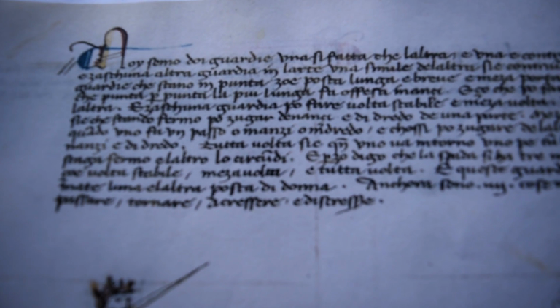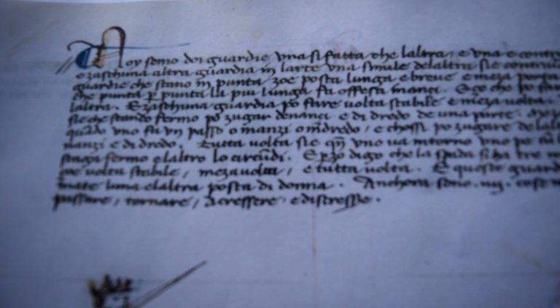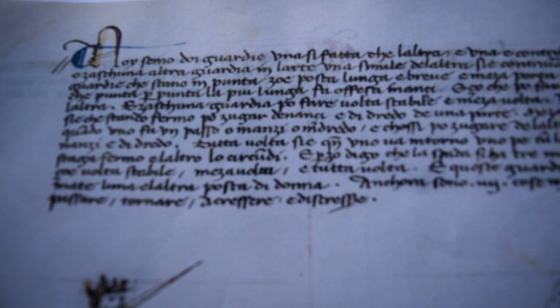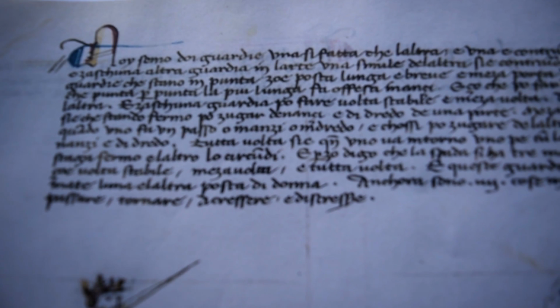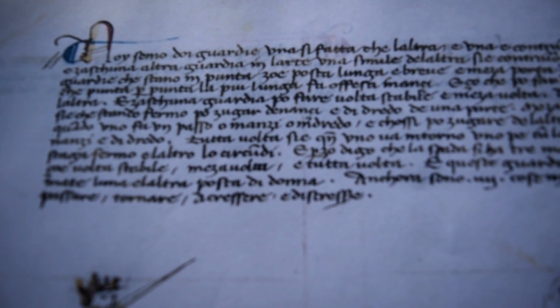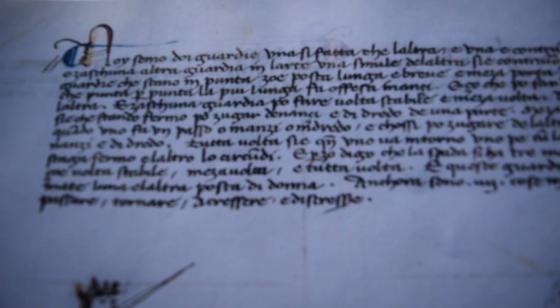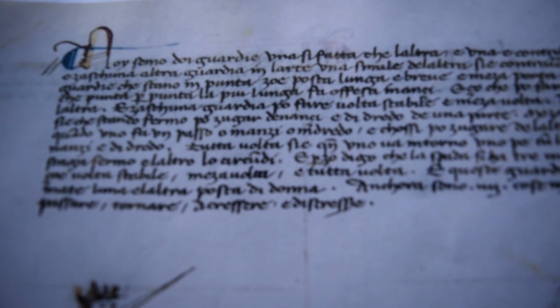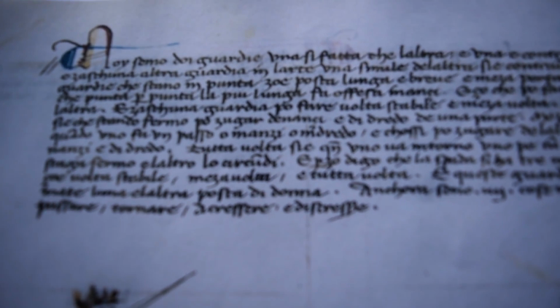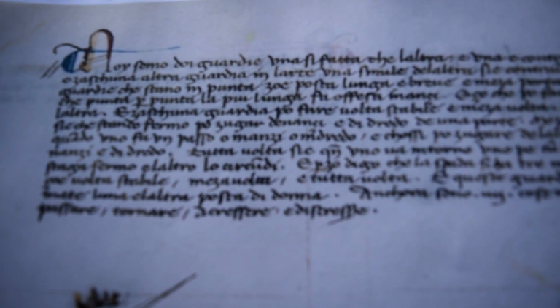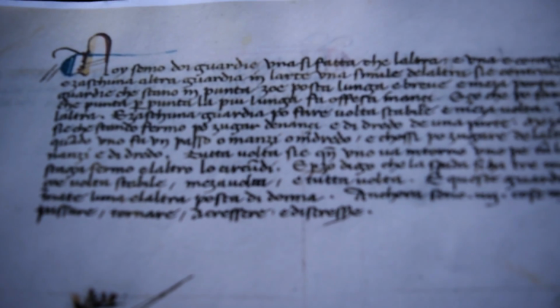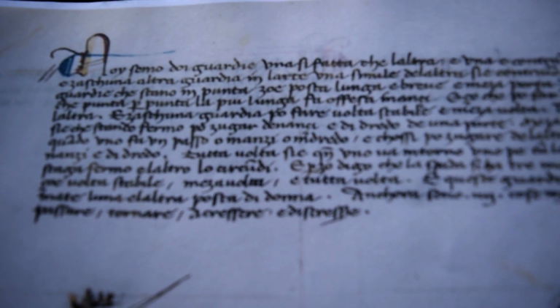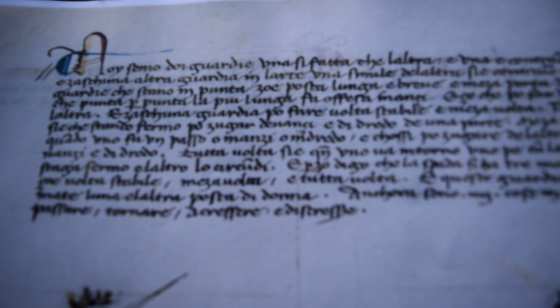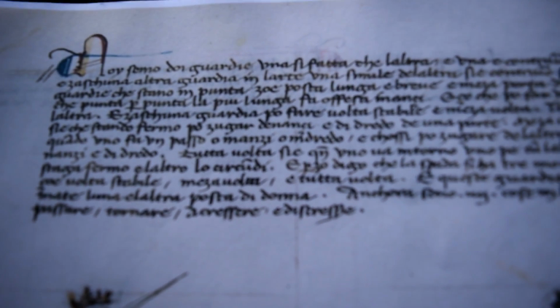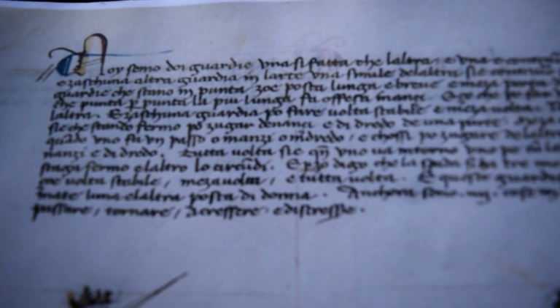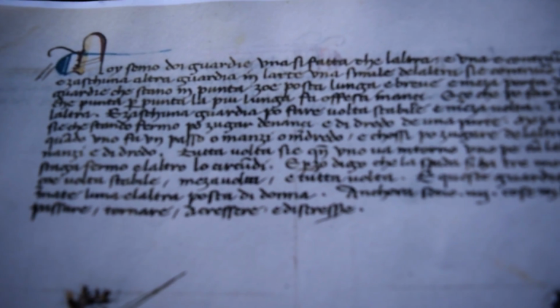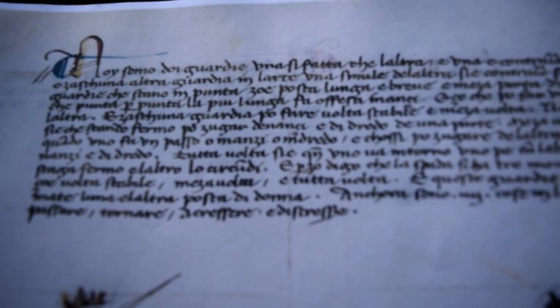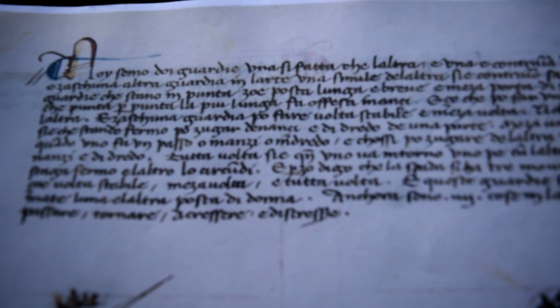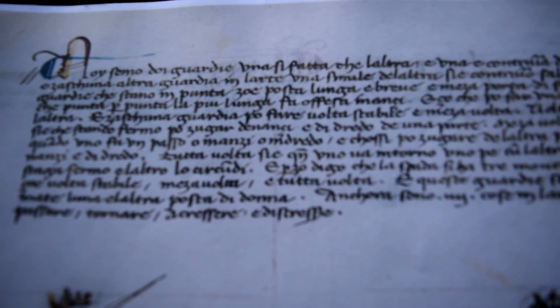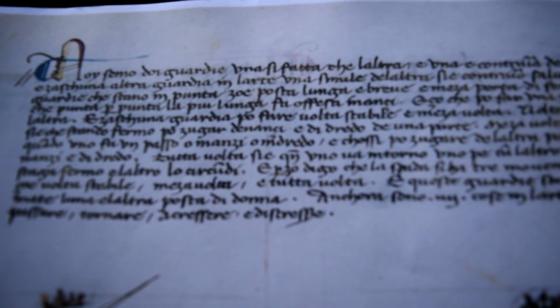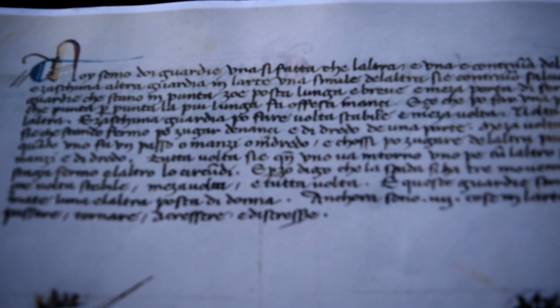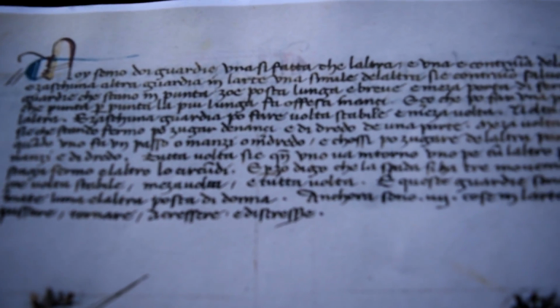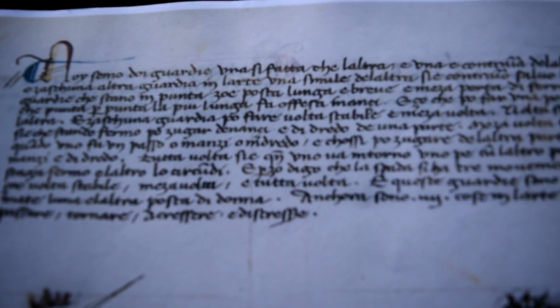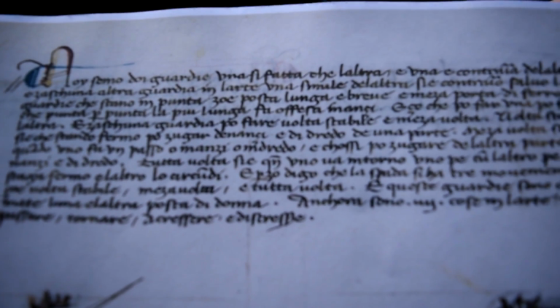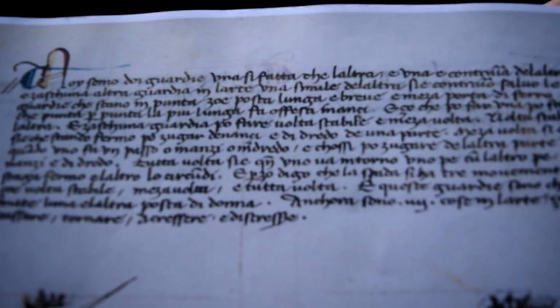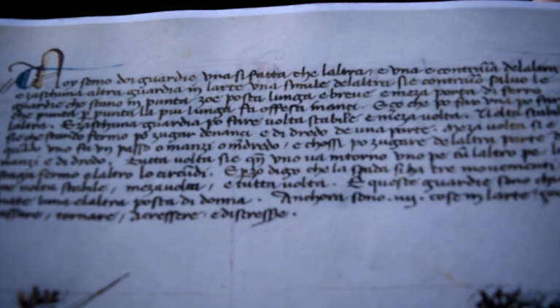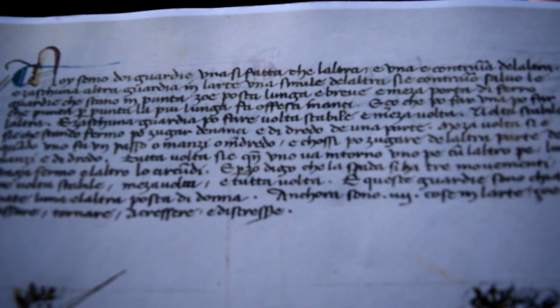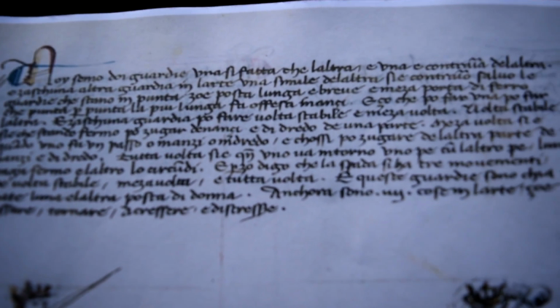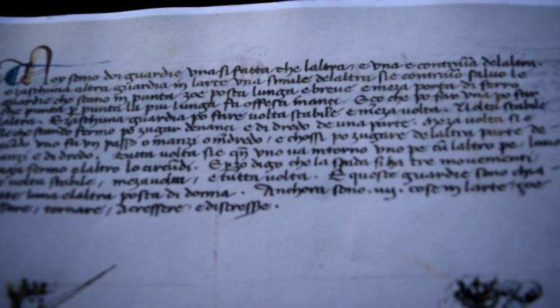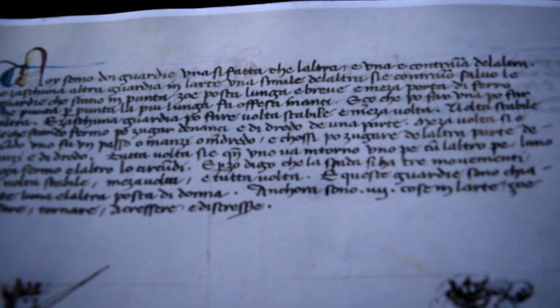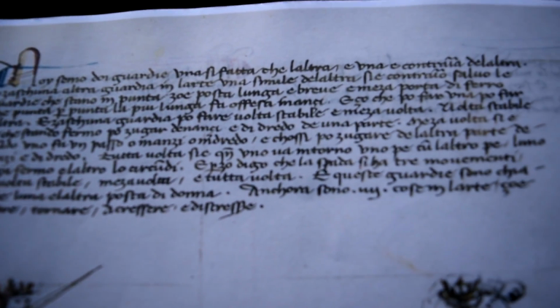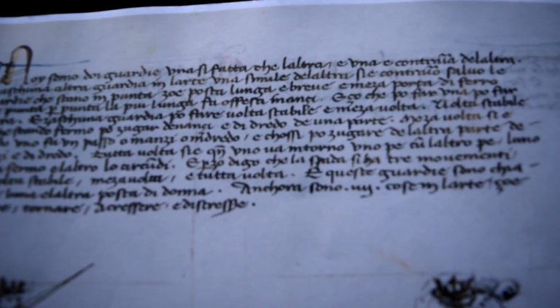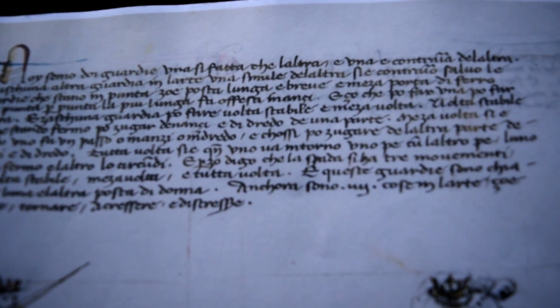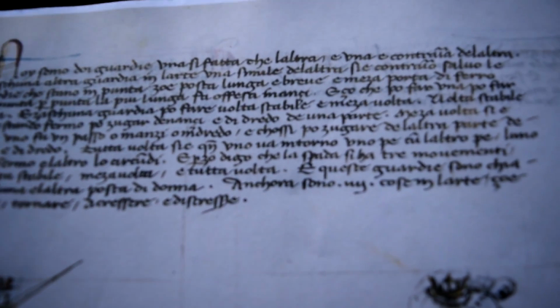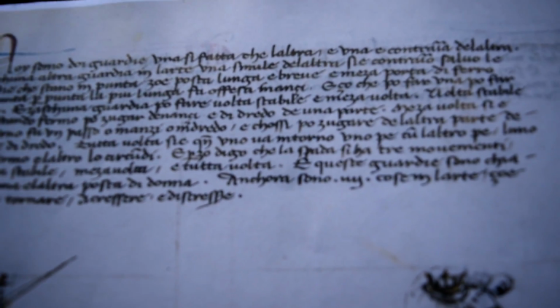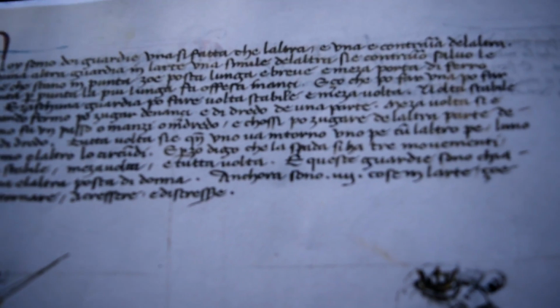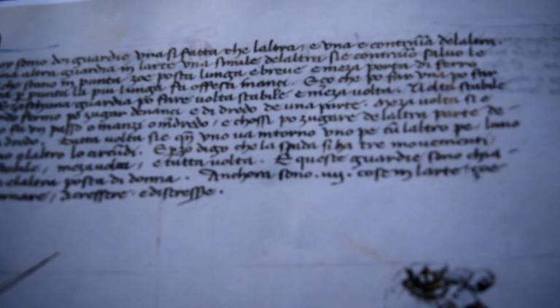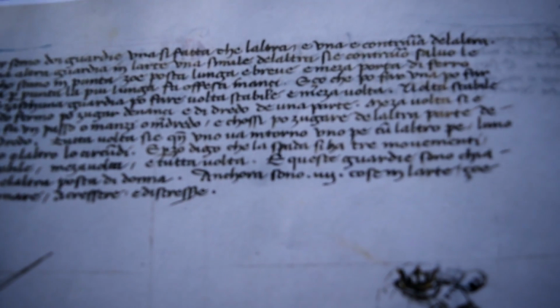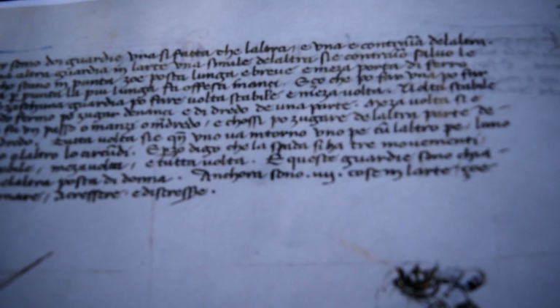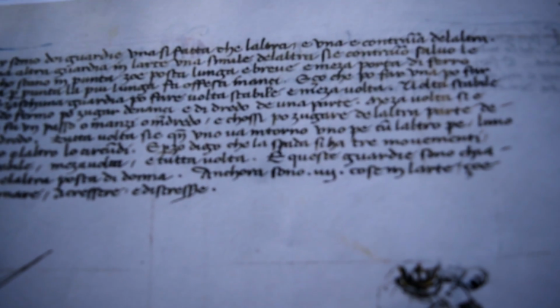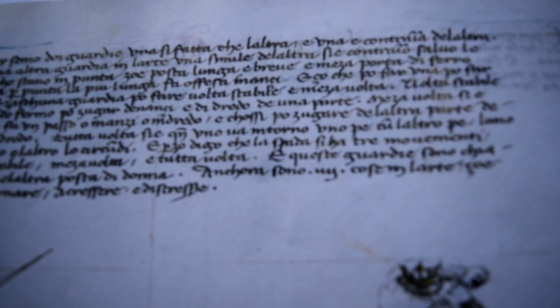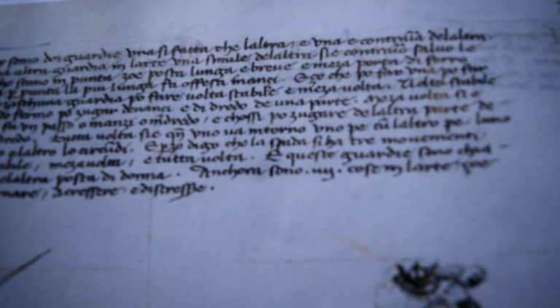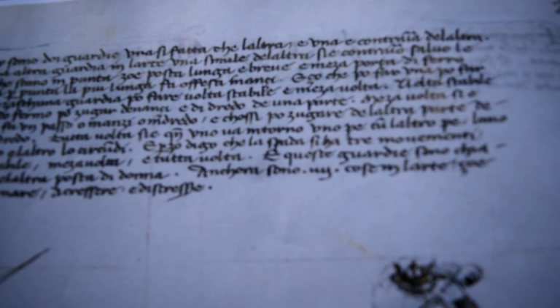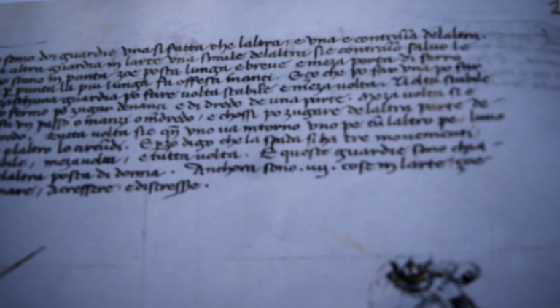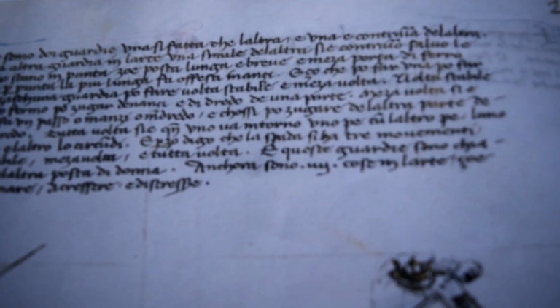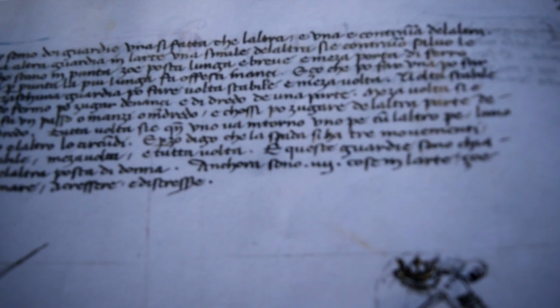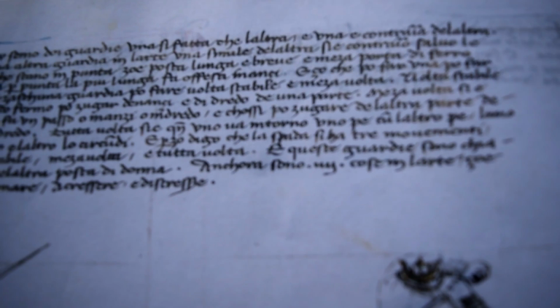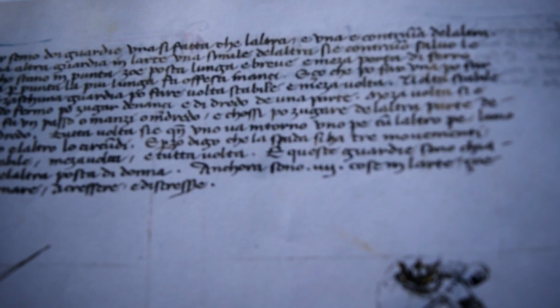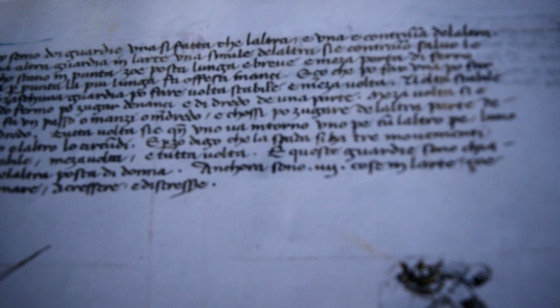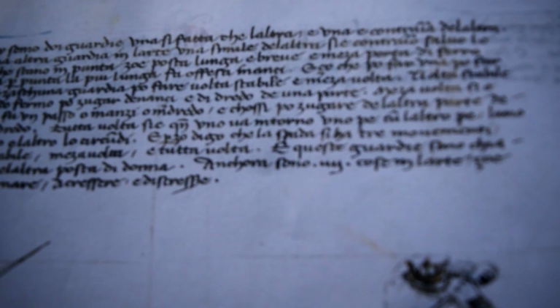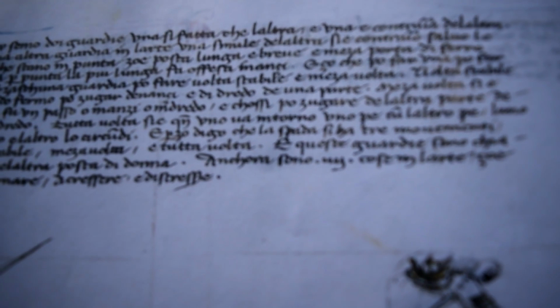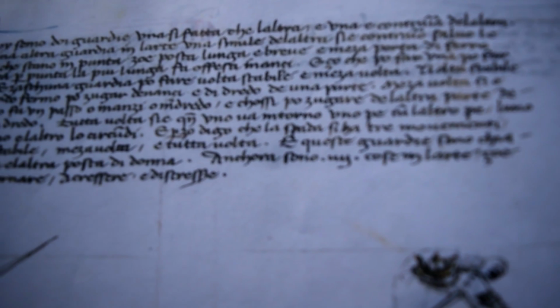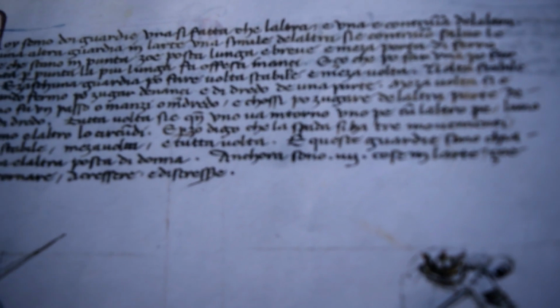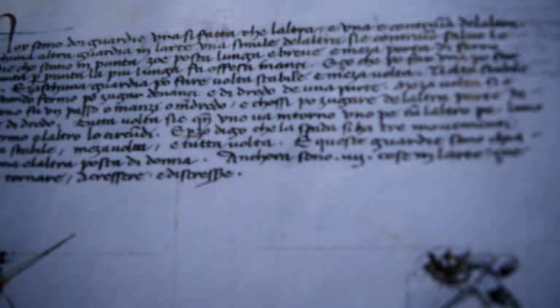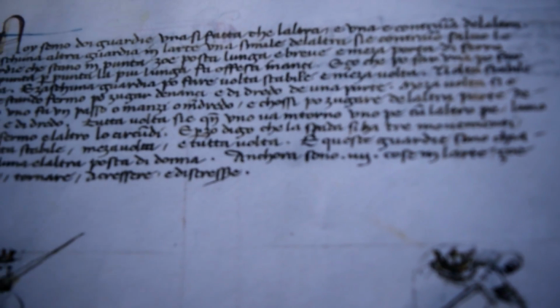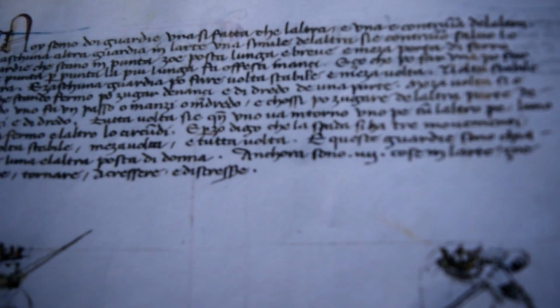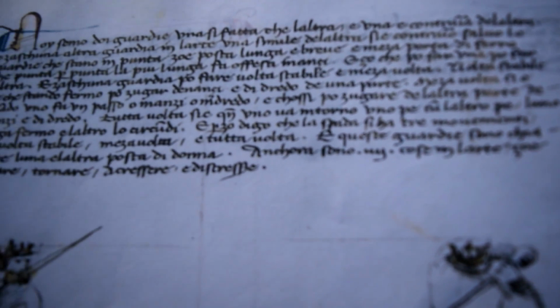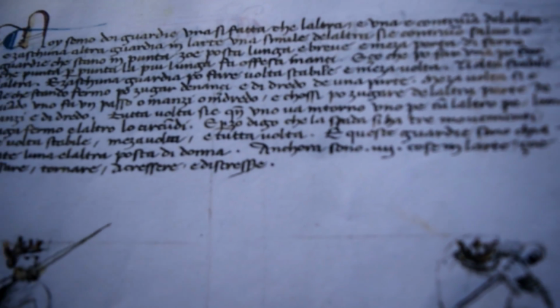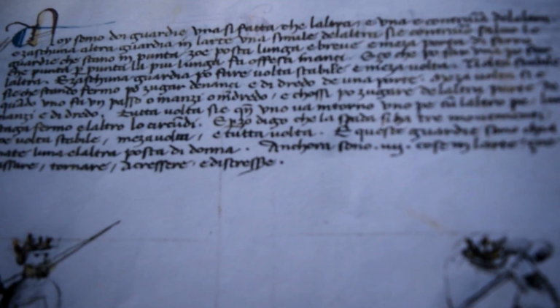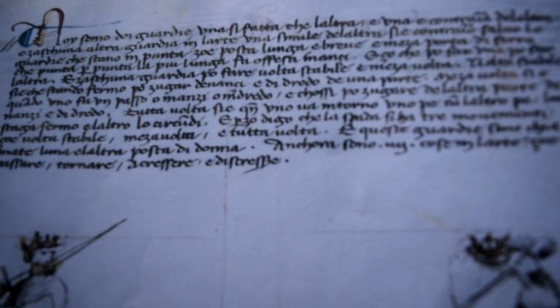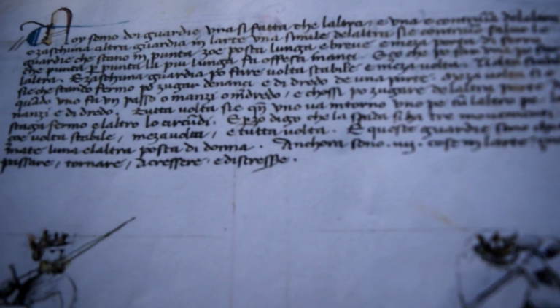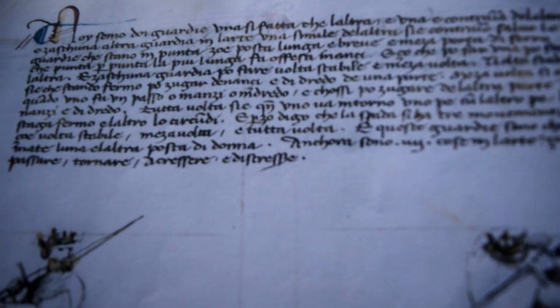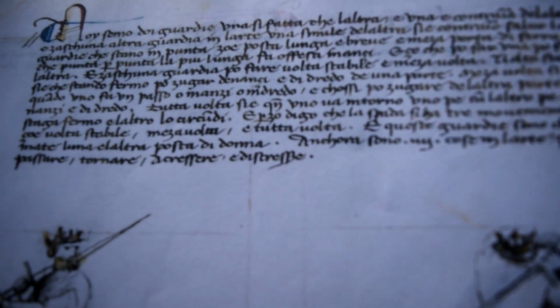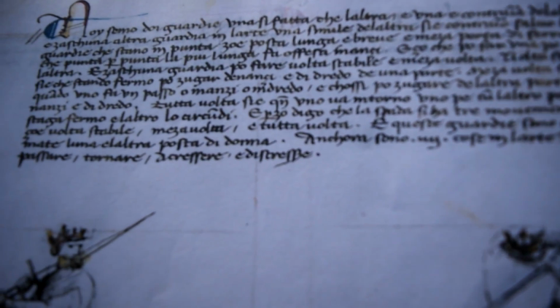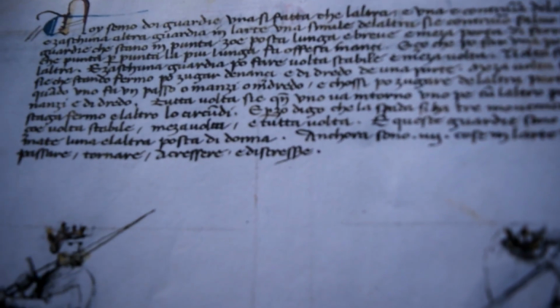In this part of the Getty Manuscript, Fiore says how the volte work.